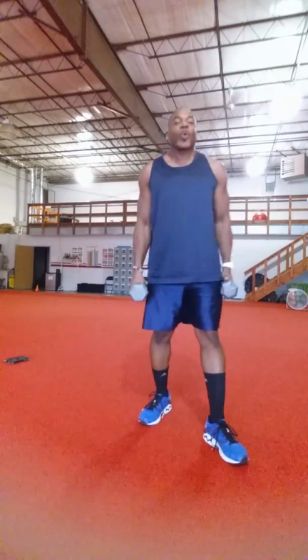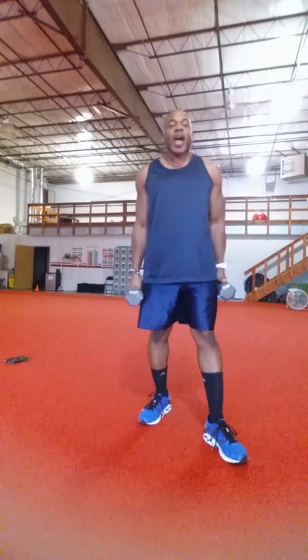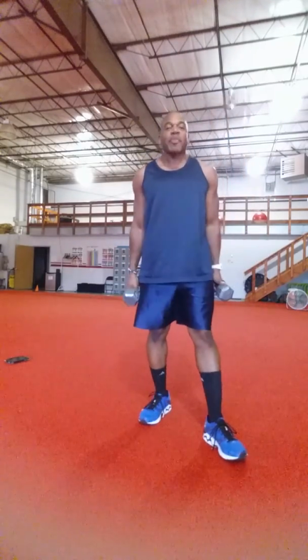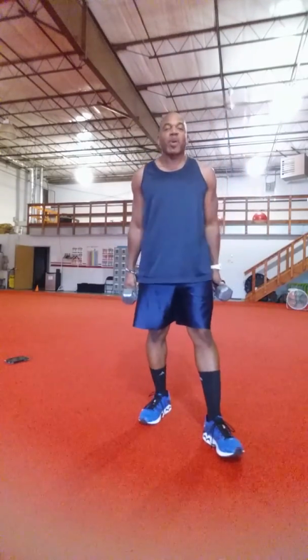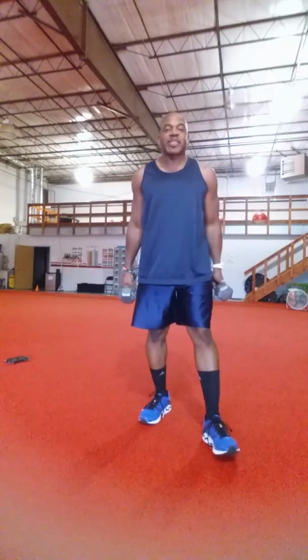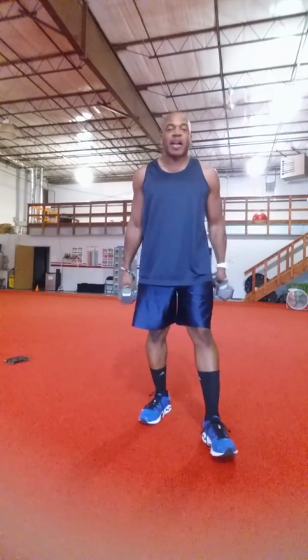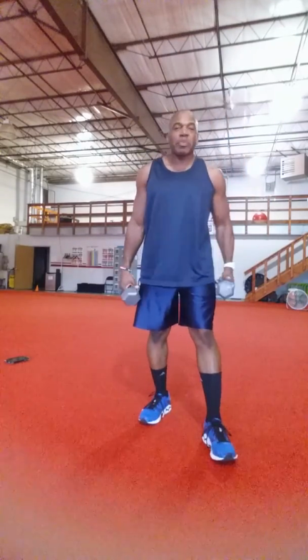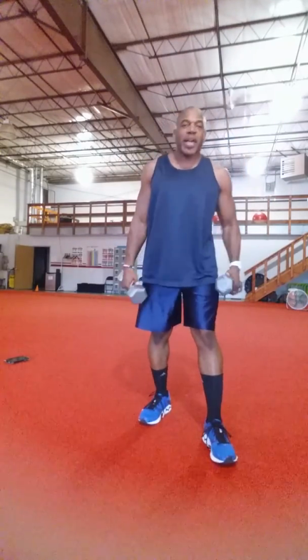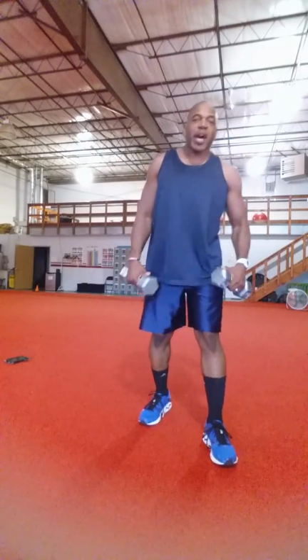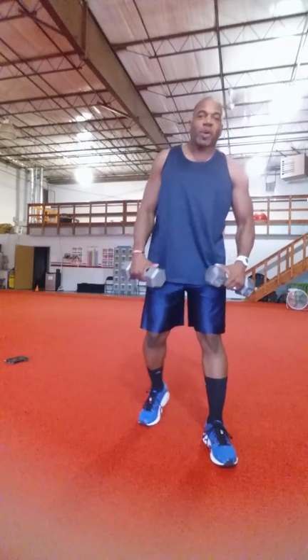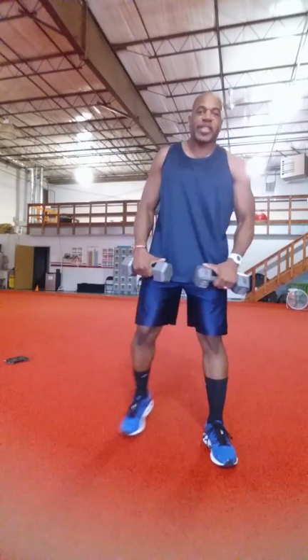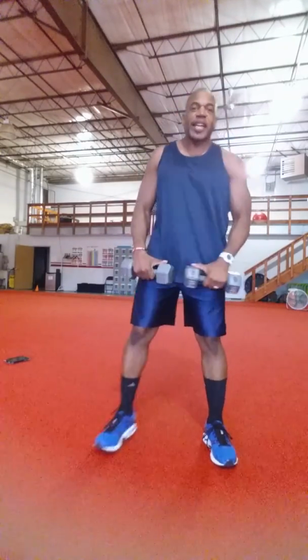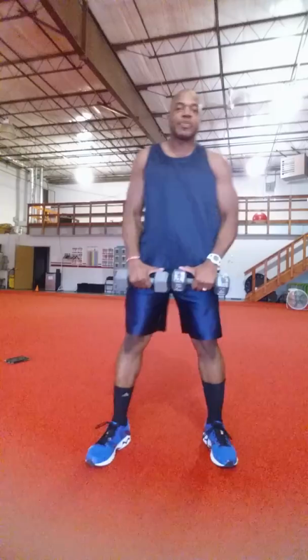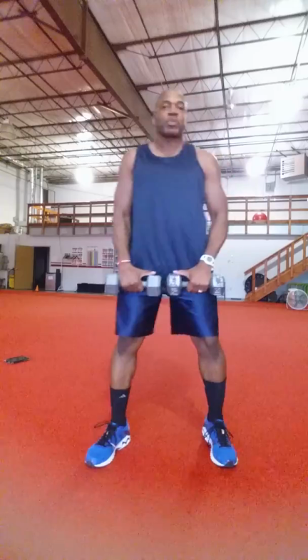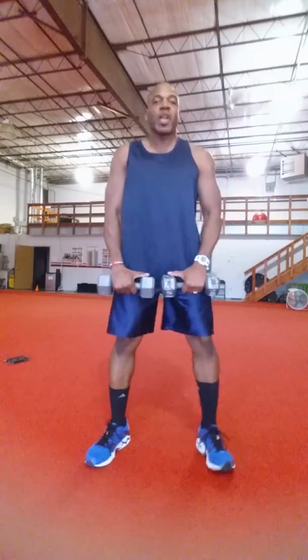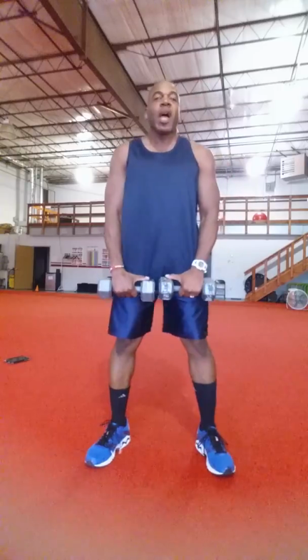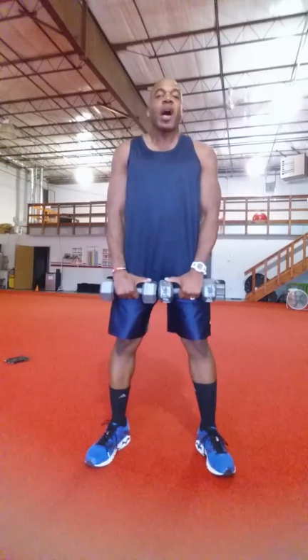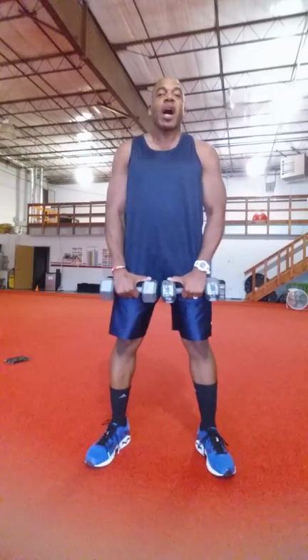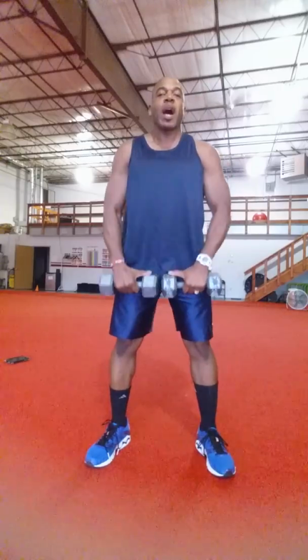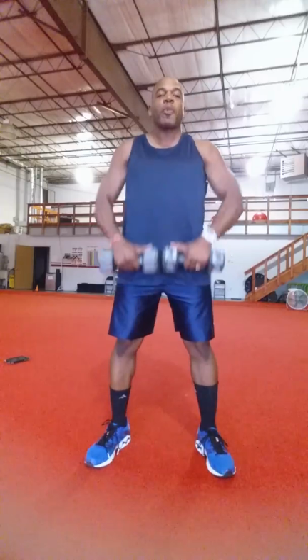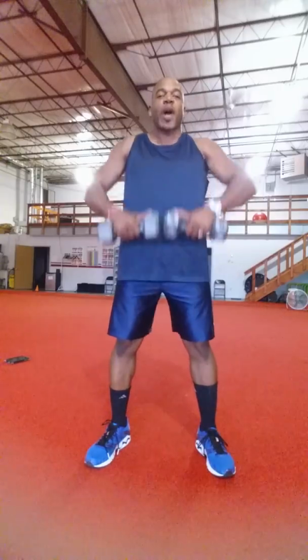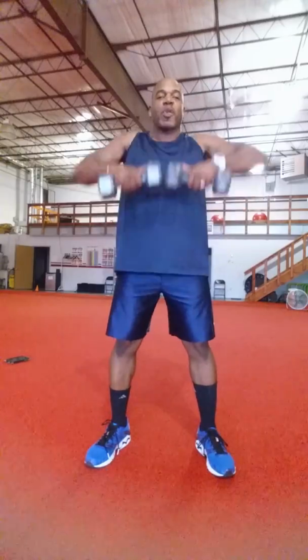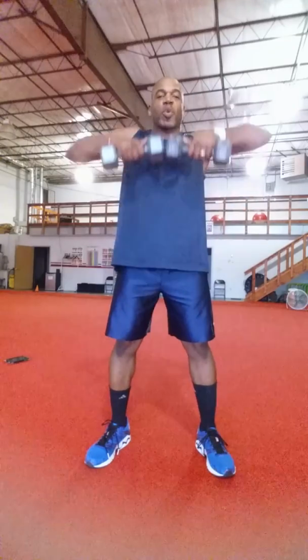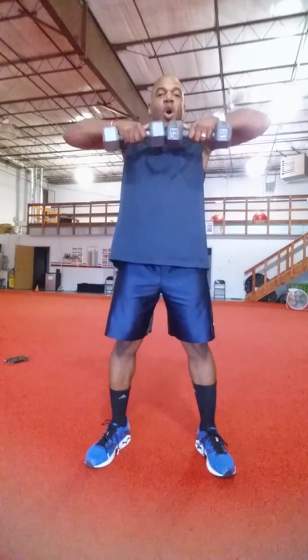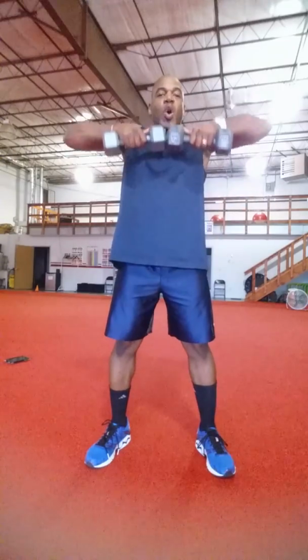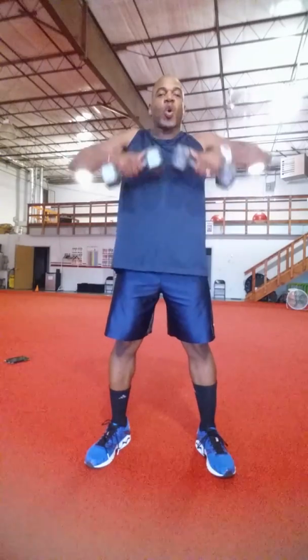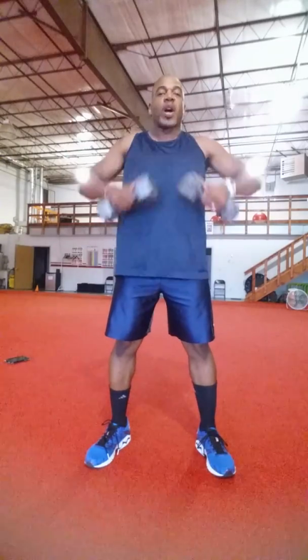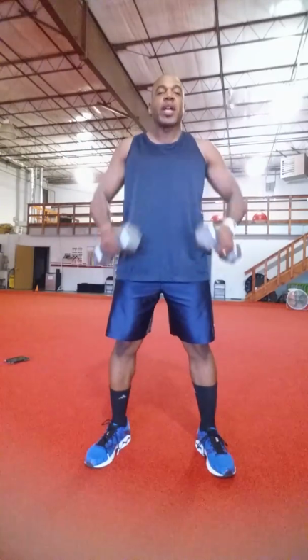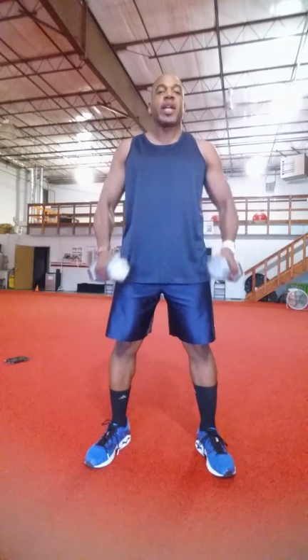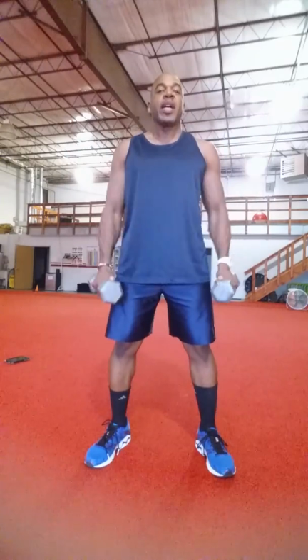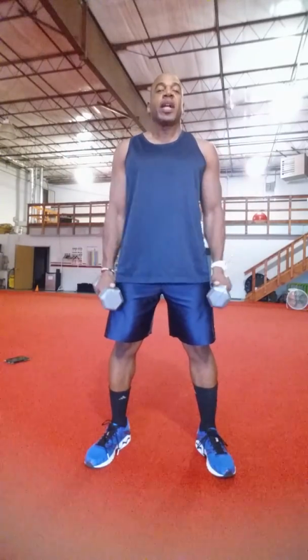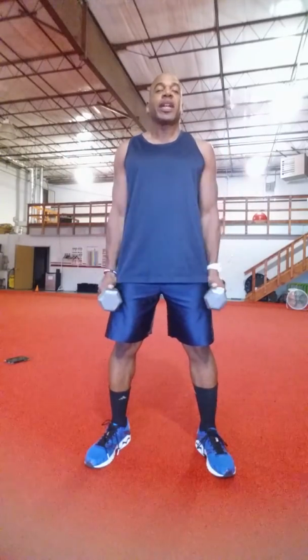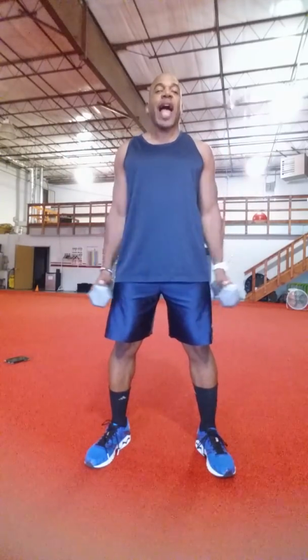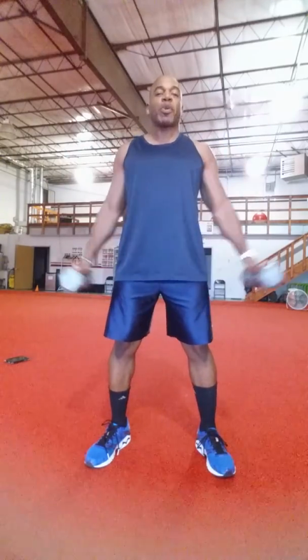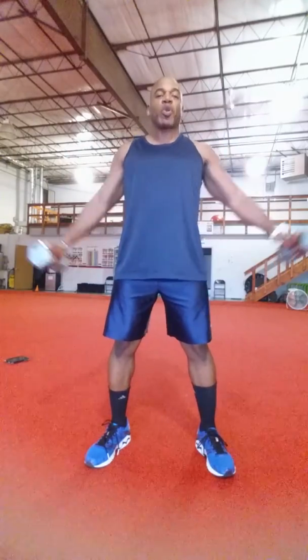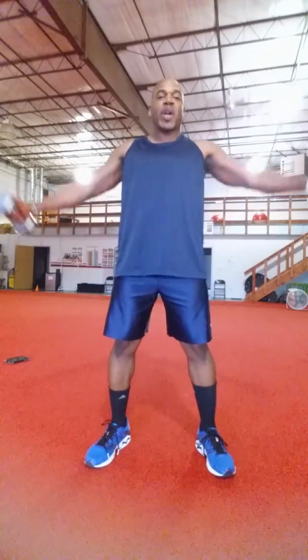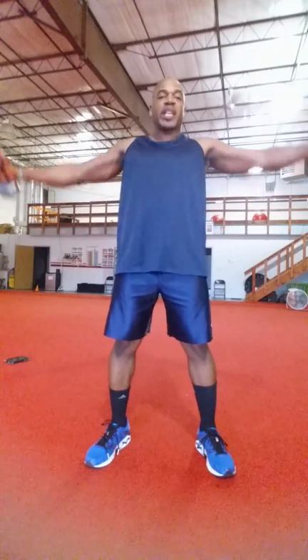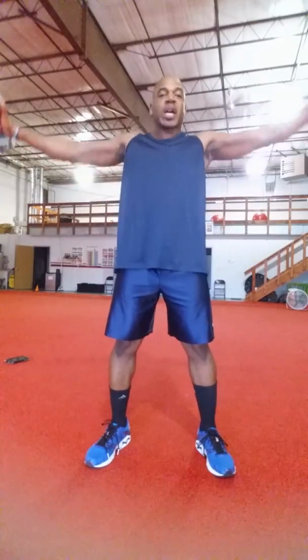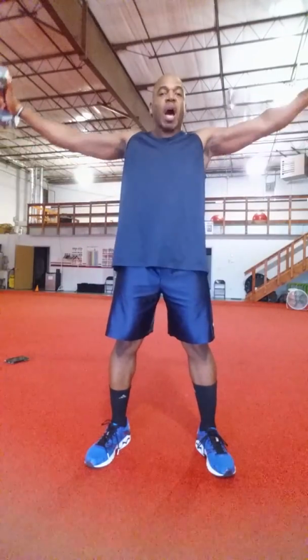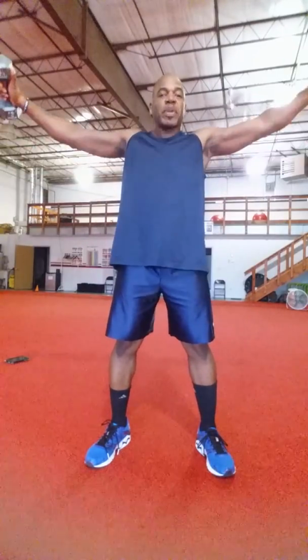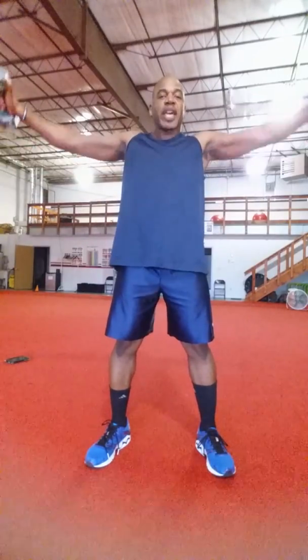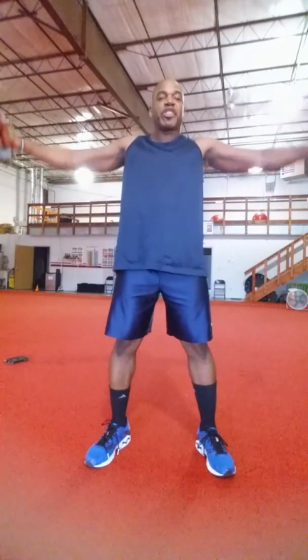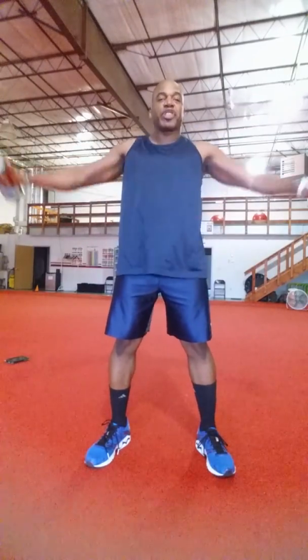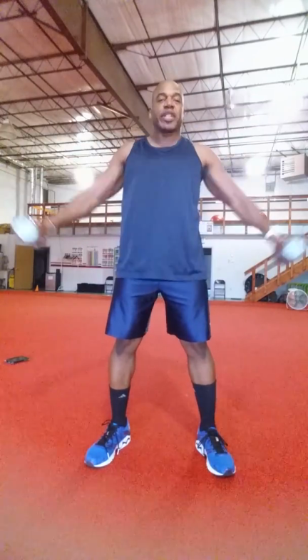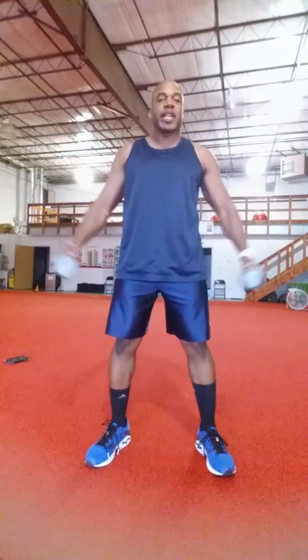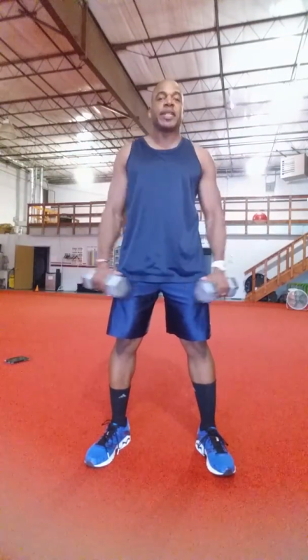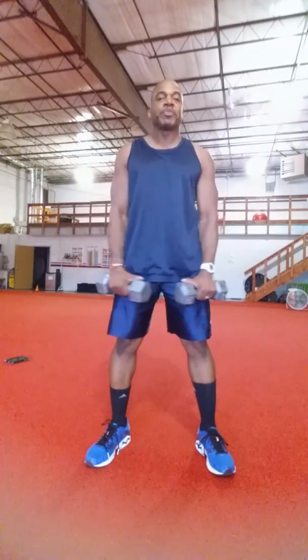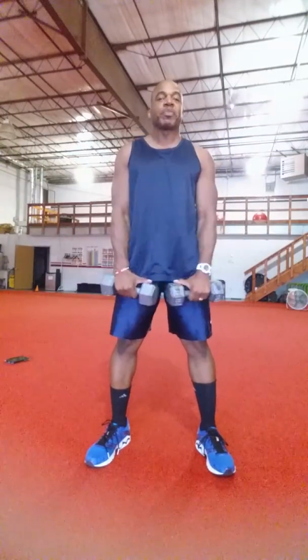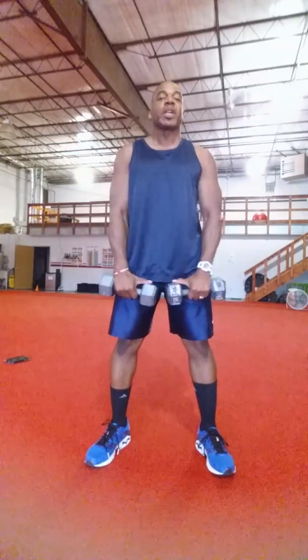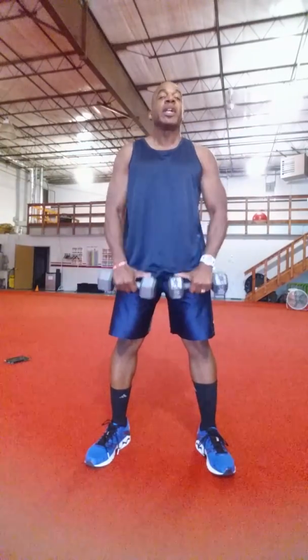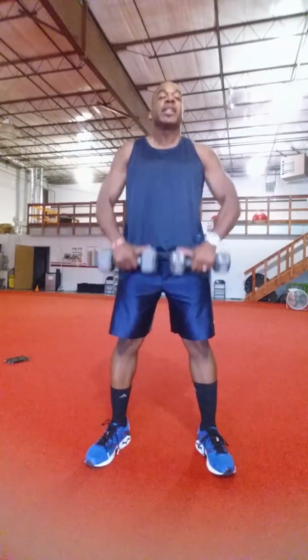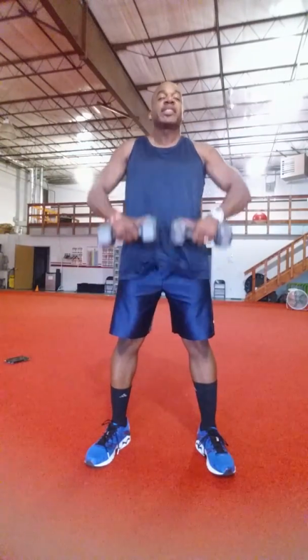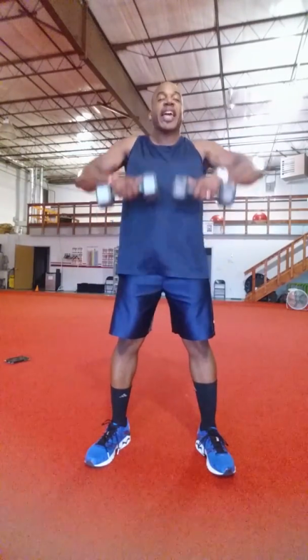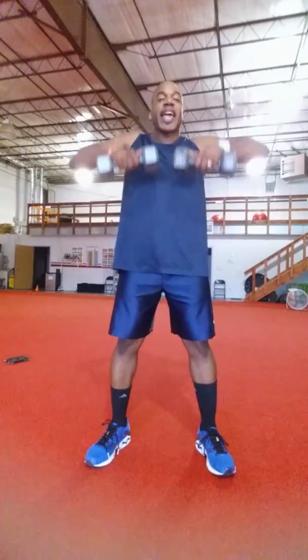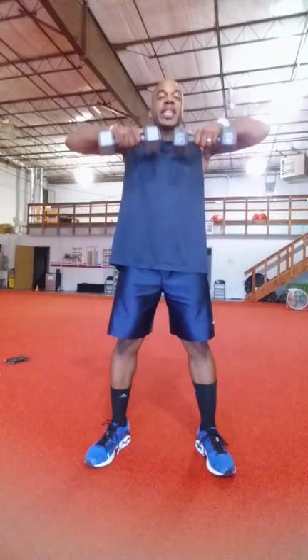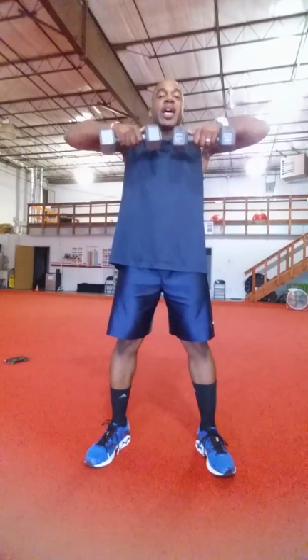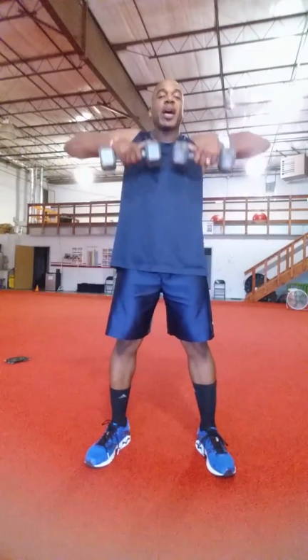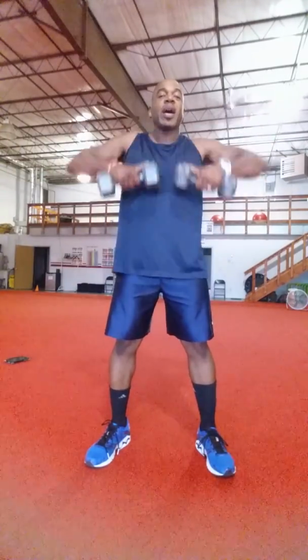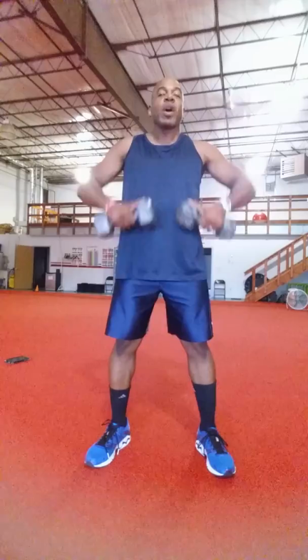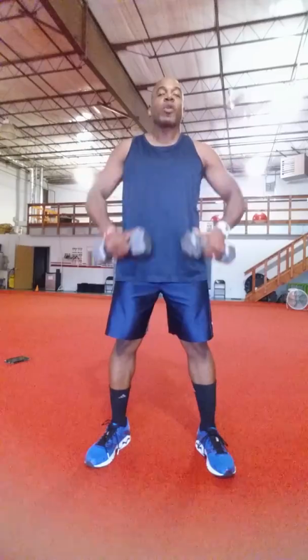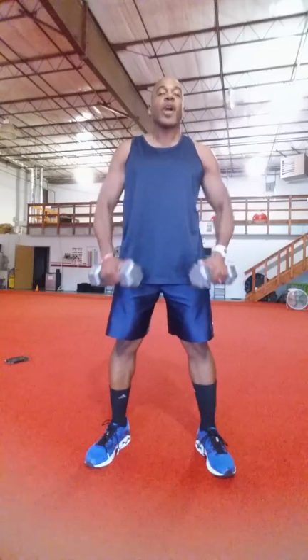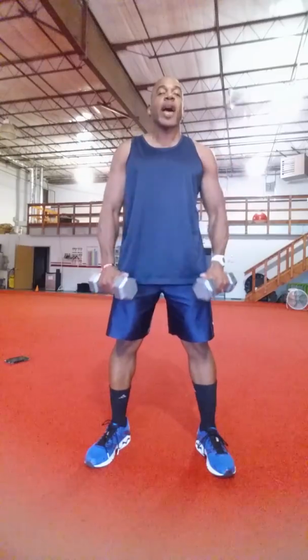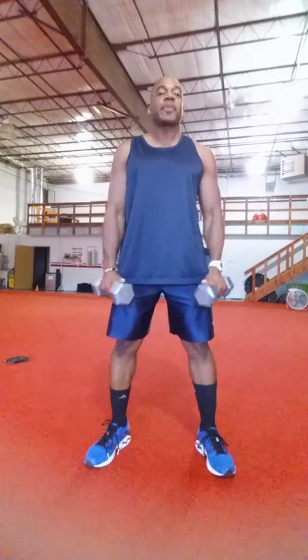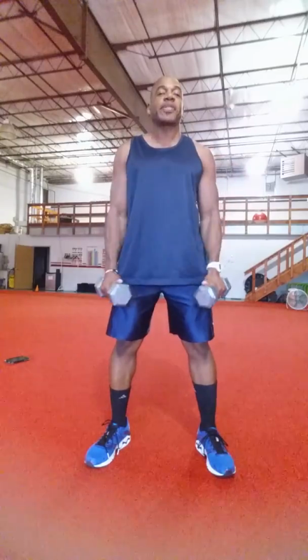Grab those dumbbells. Upright row, lateral raise combination — 10 reps.